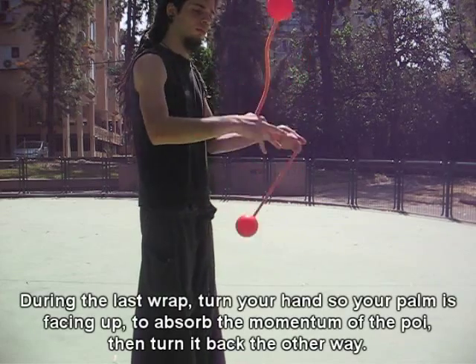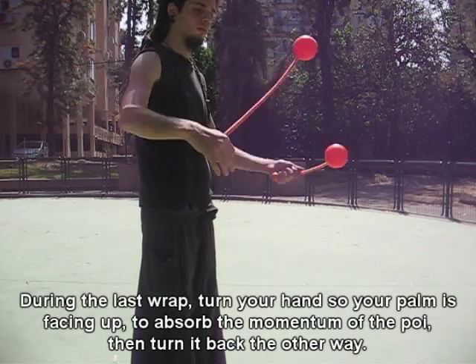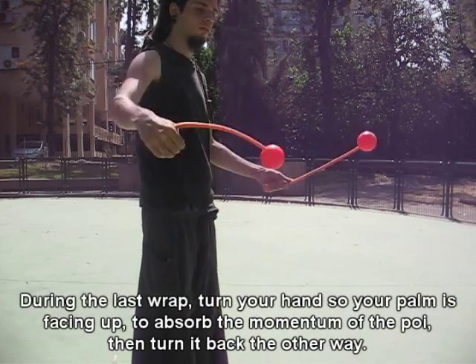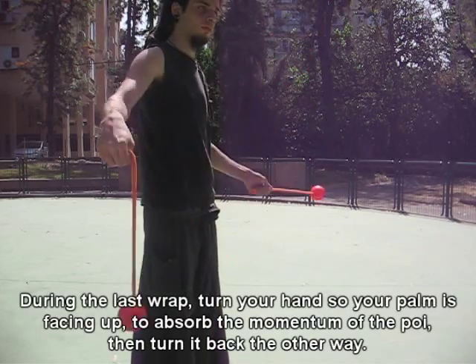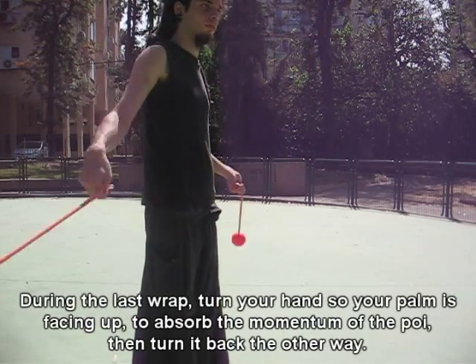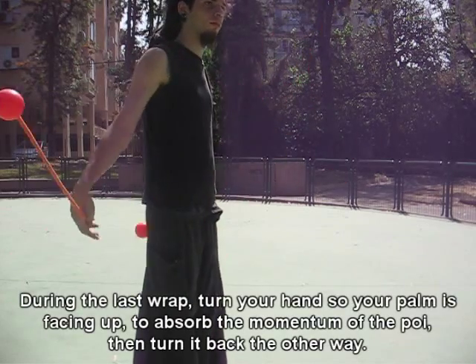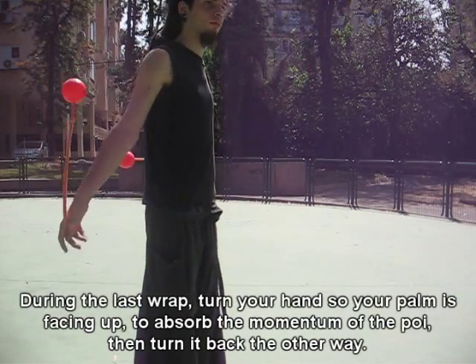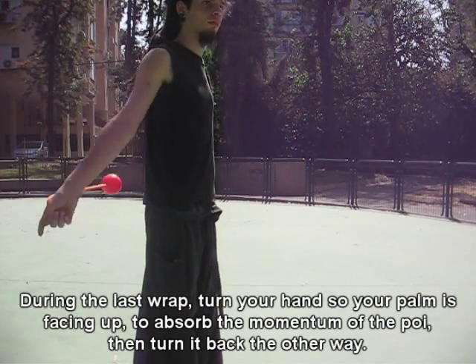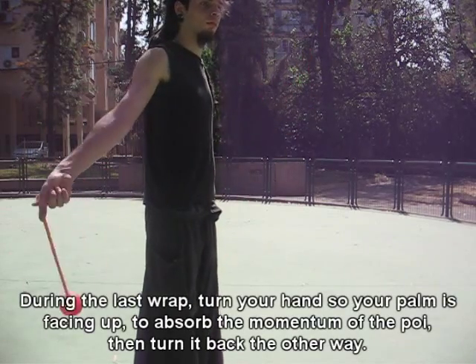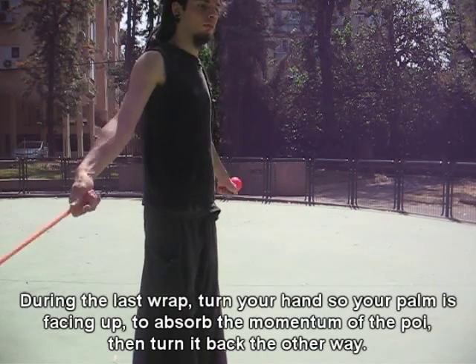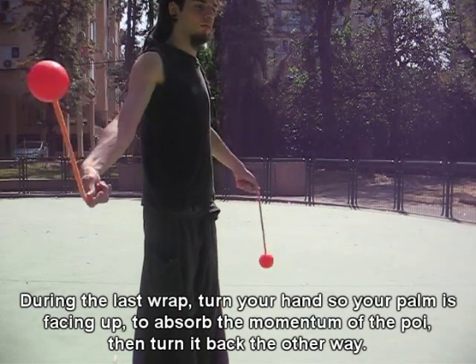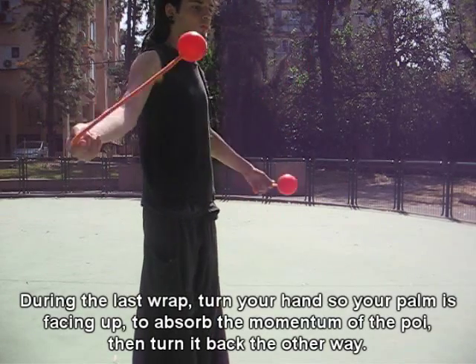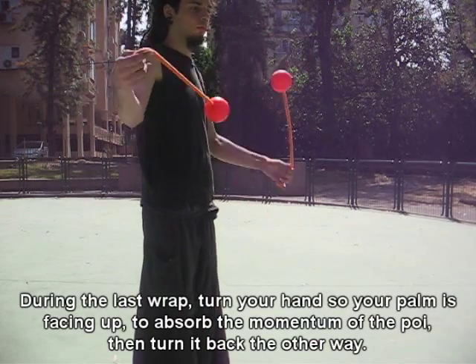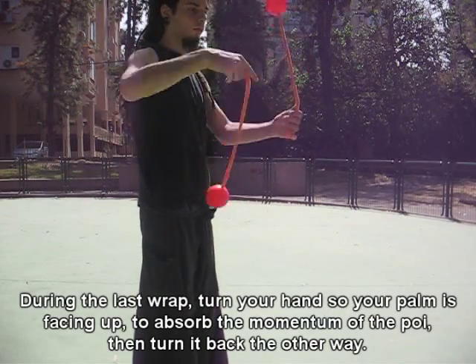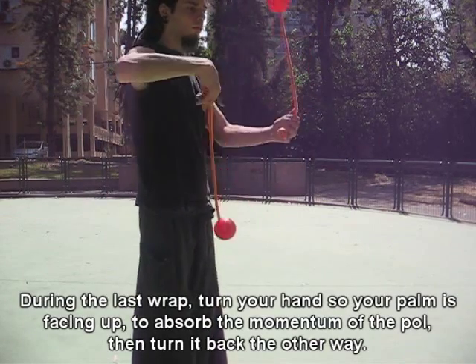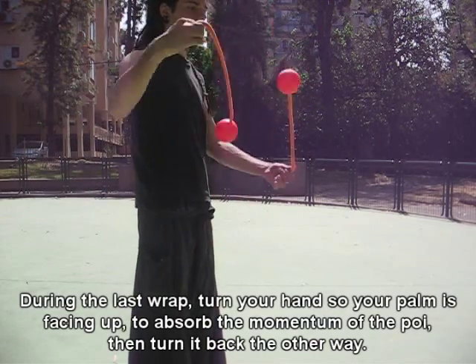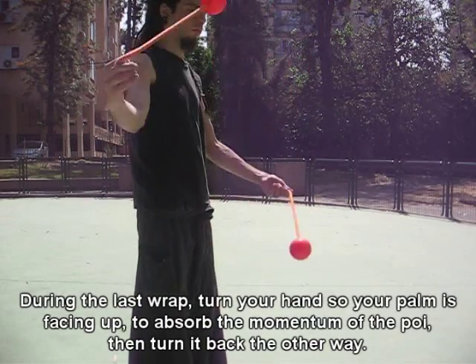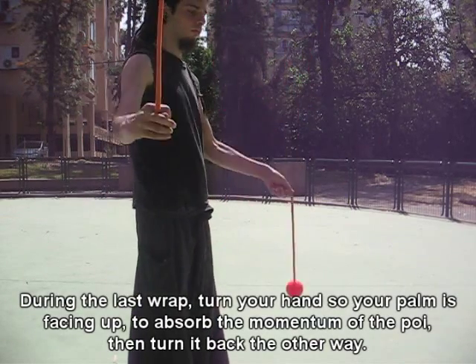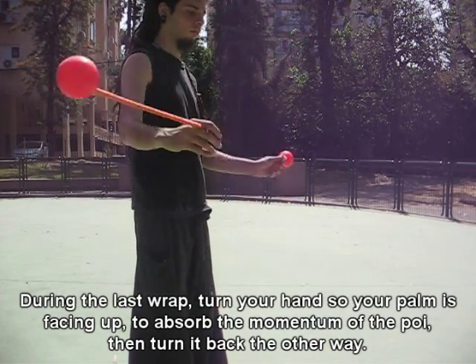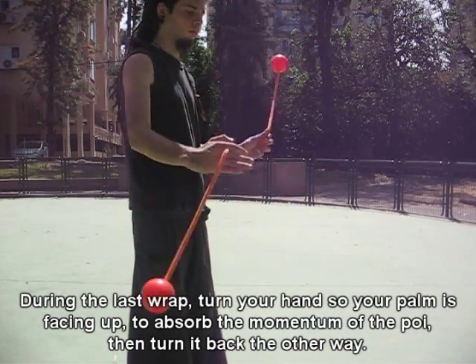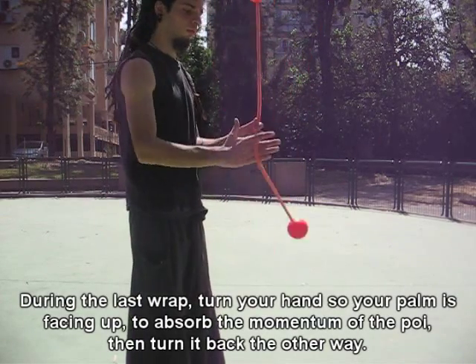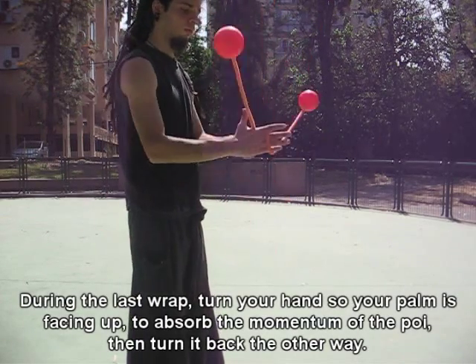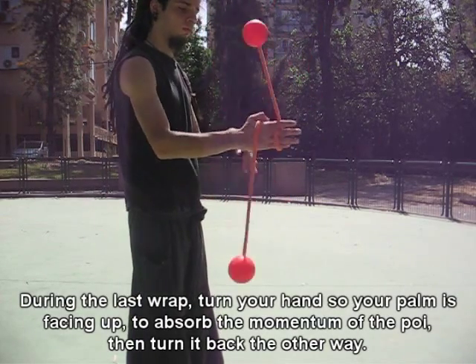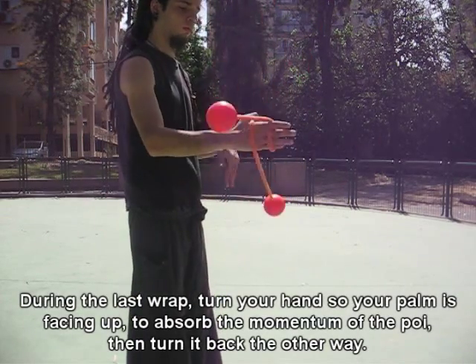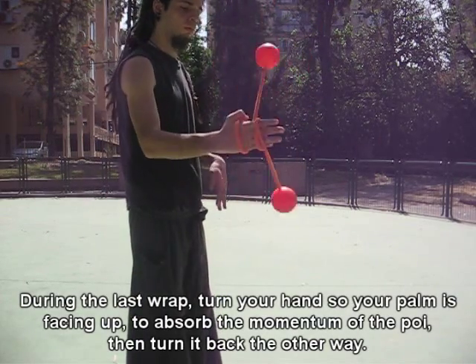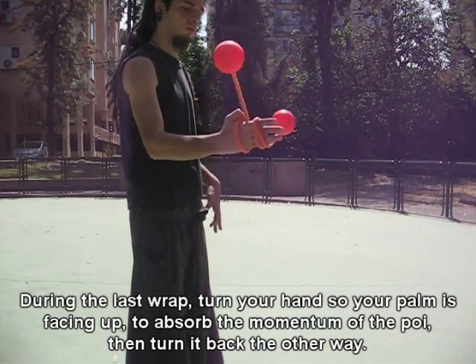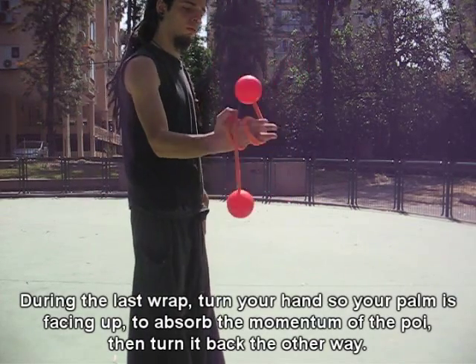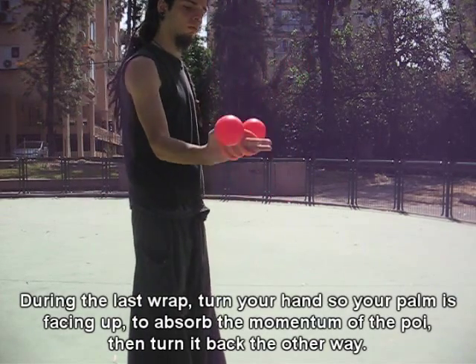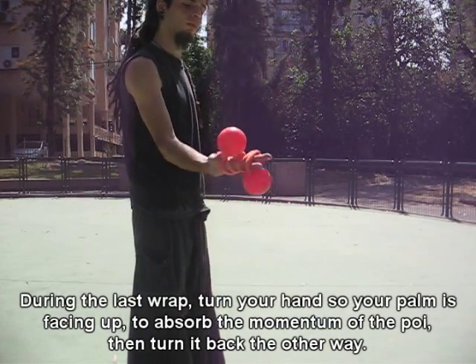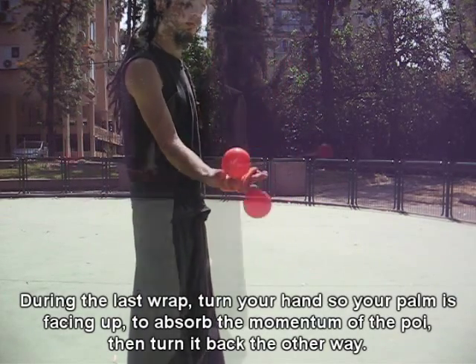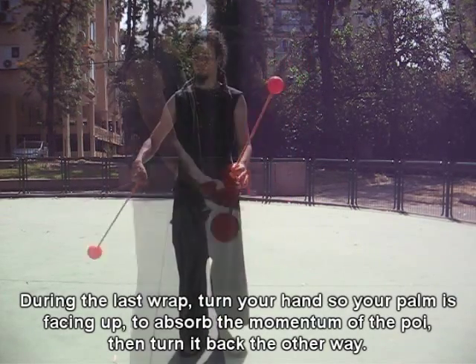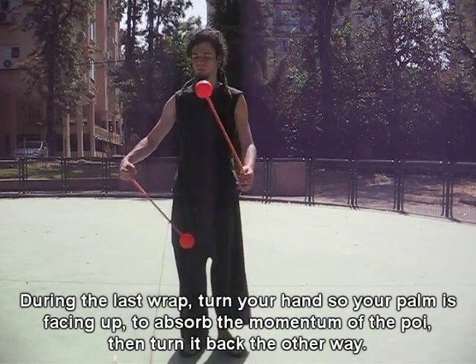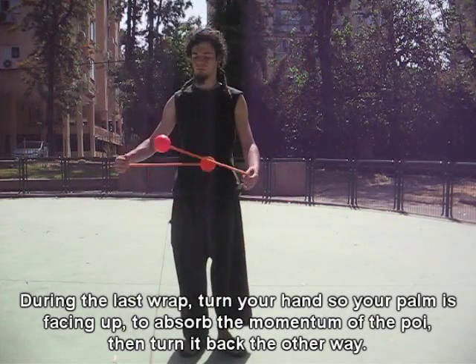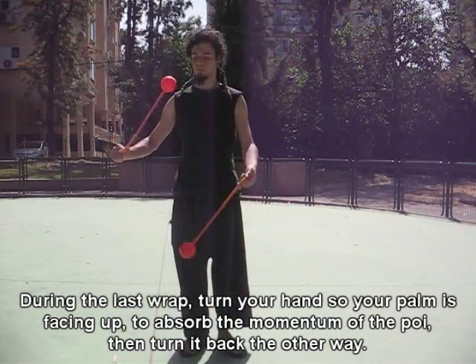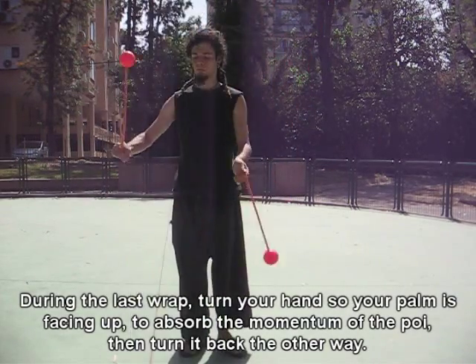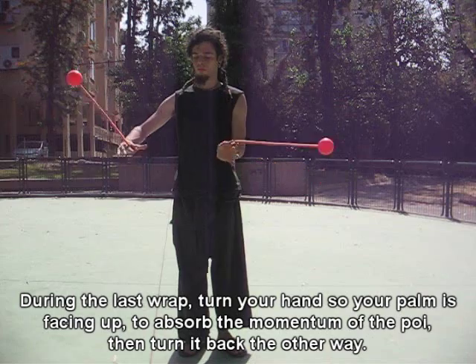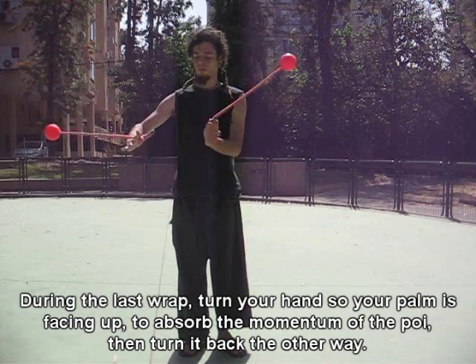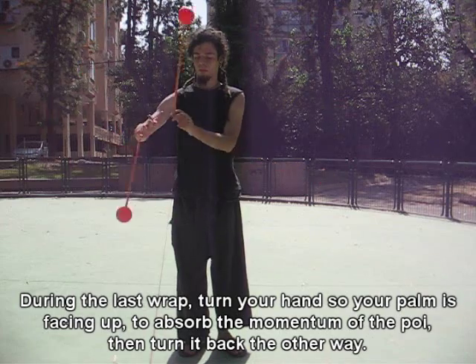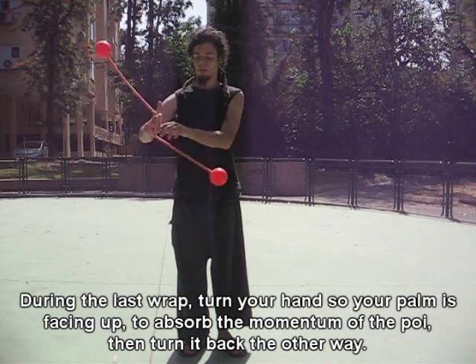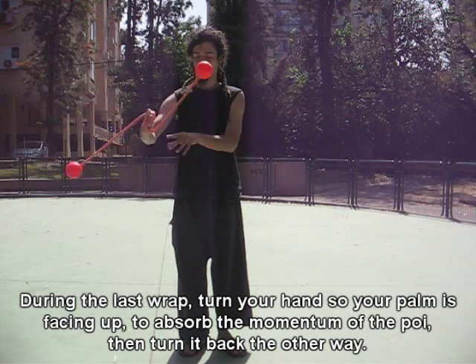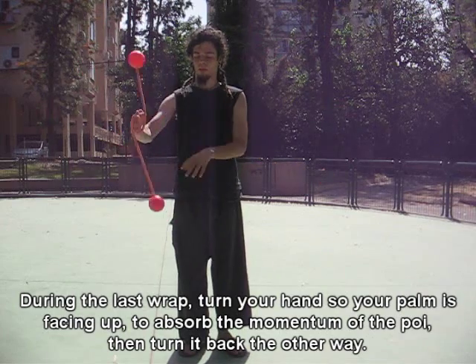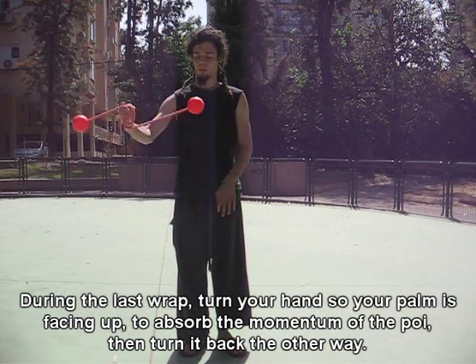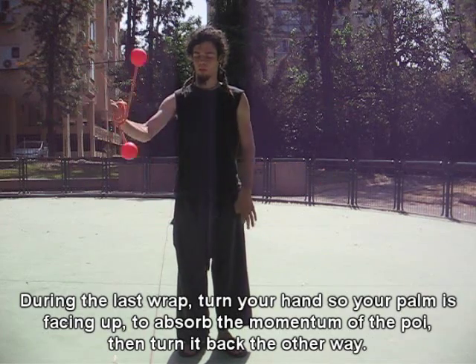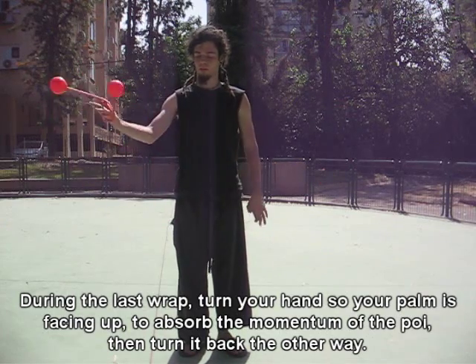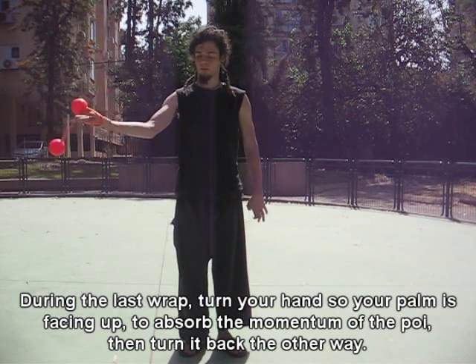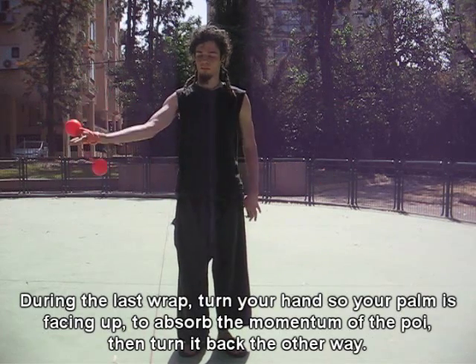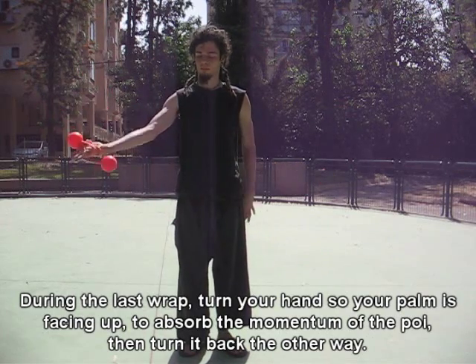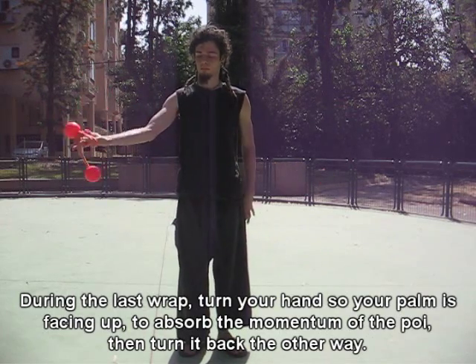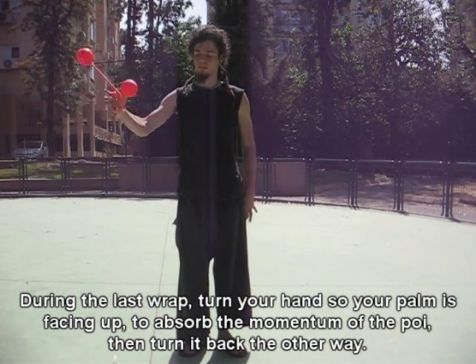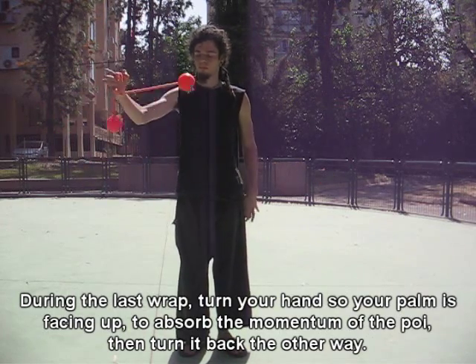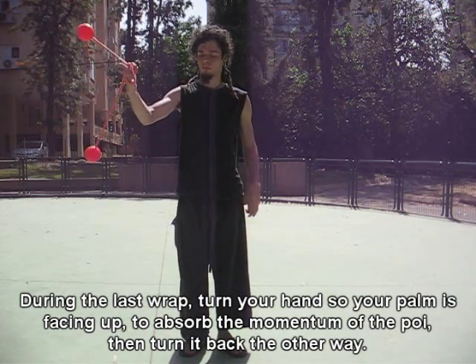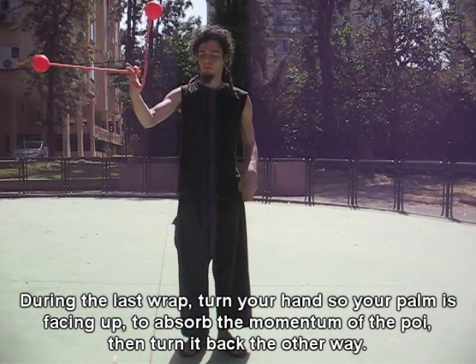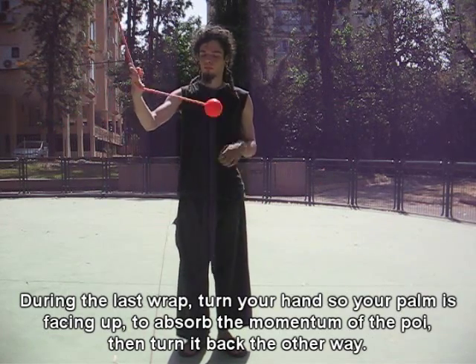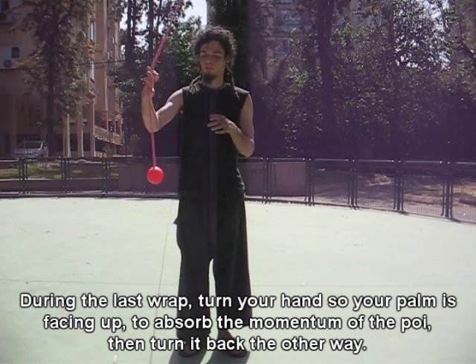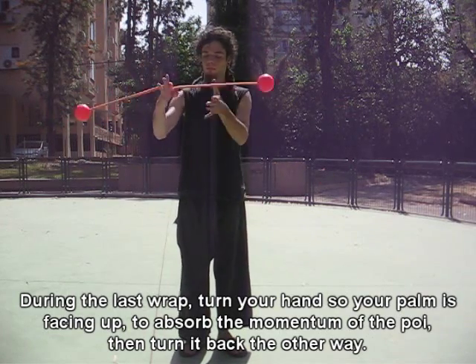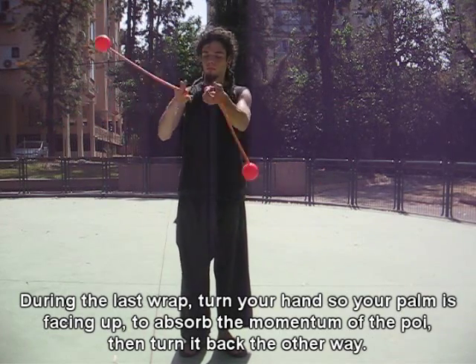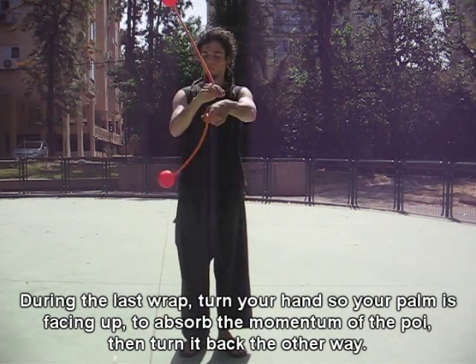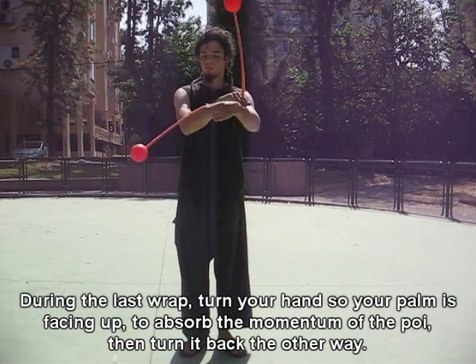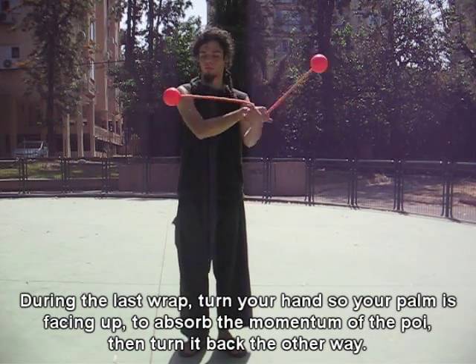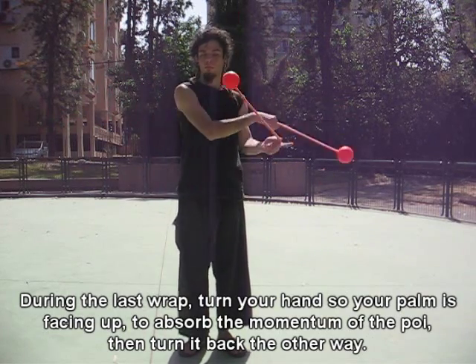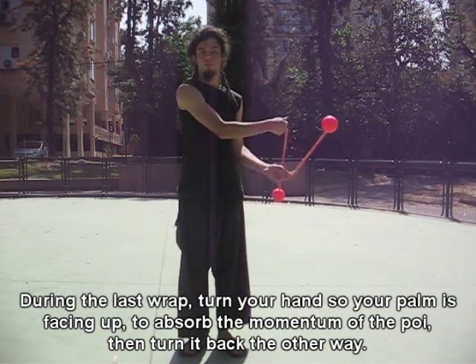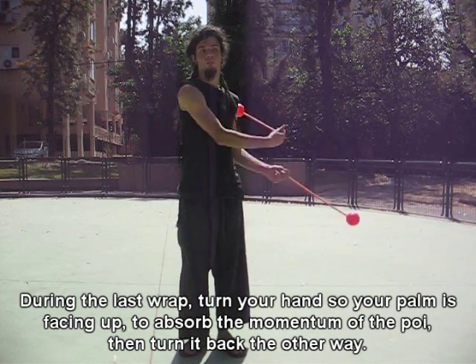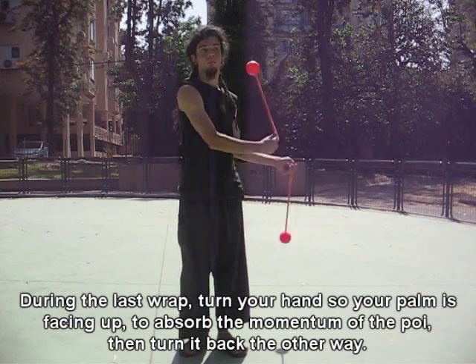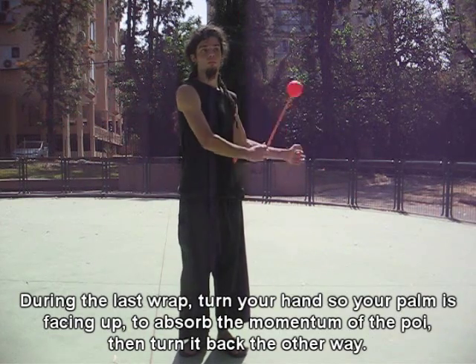During the last wrap, turn your hand so your palm is facing up to absorb the momentum of the poi, then turn it back the other way.